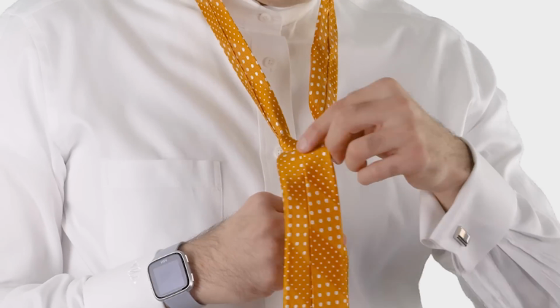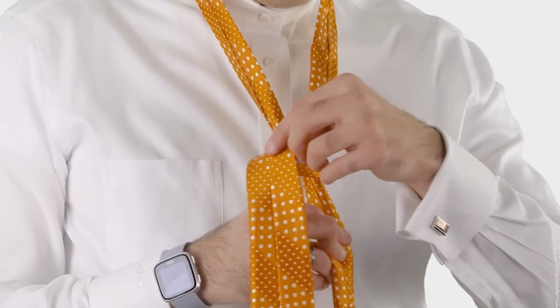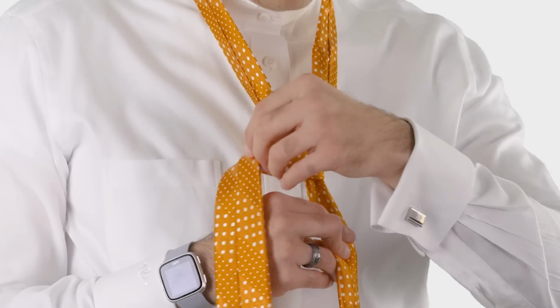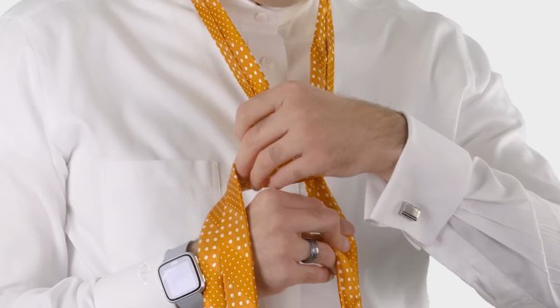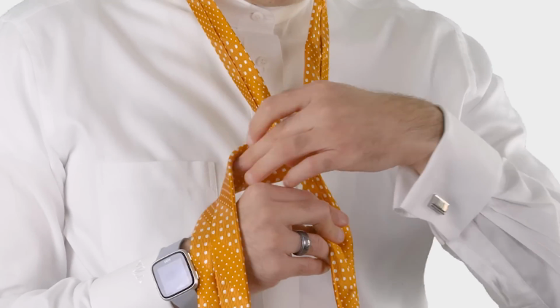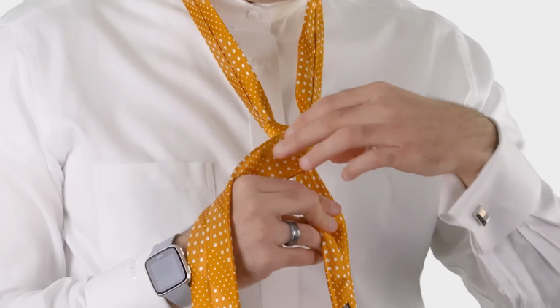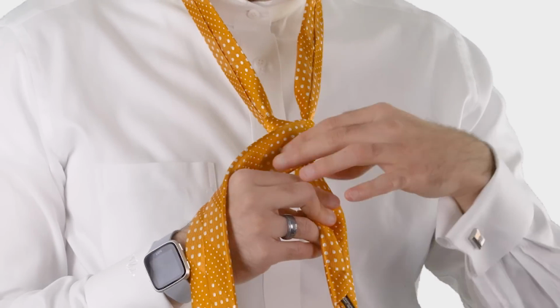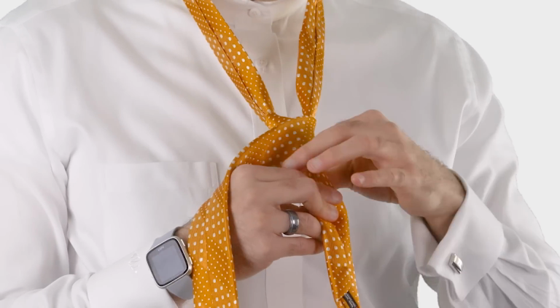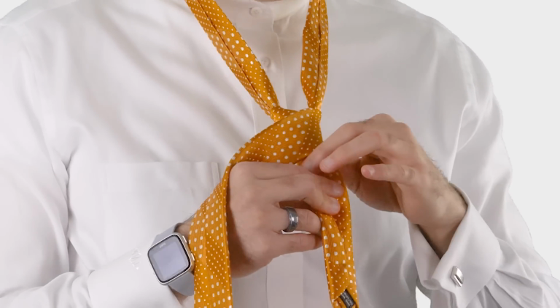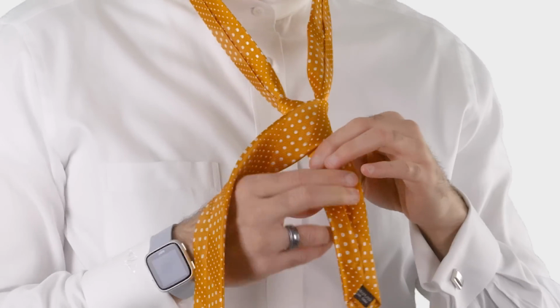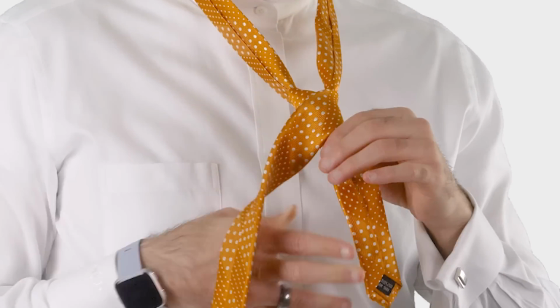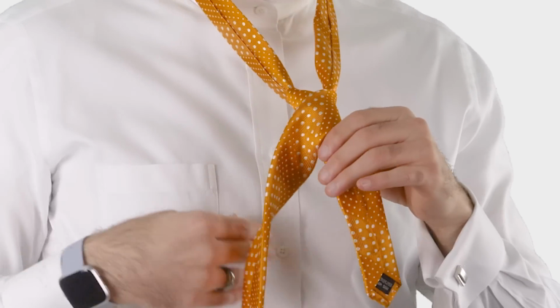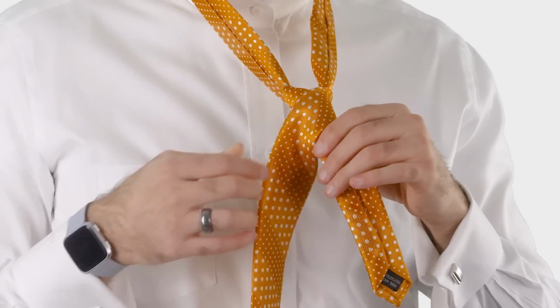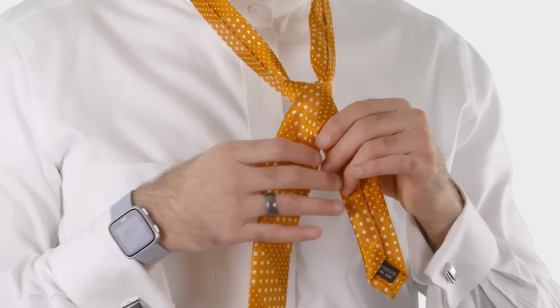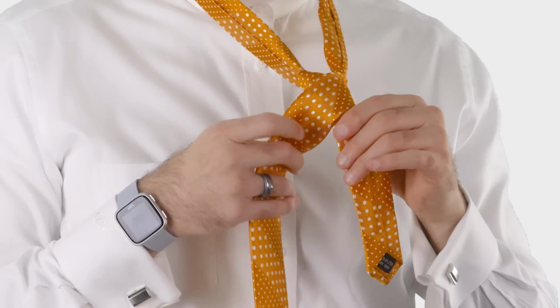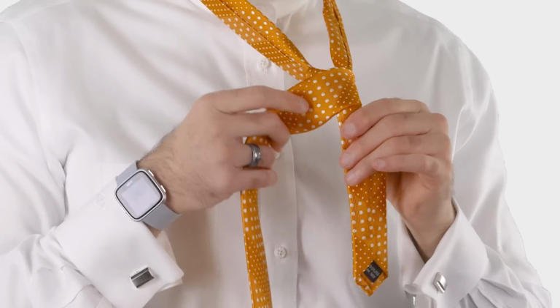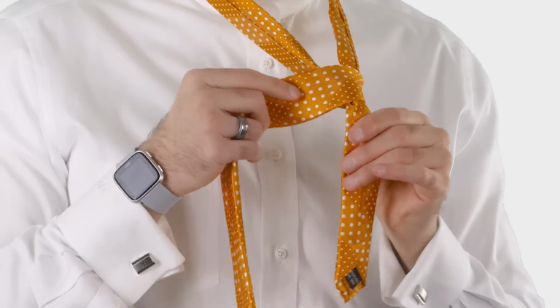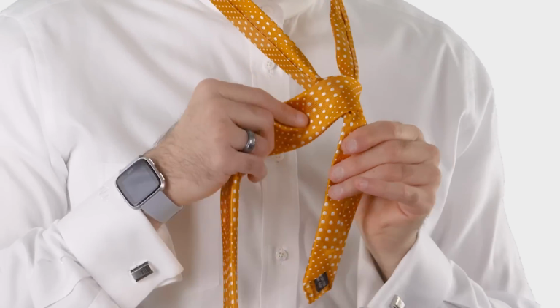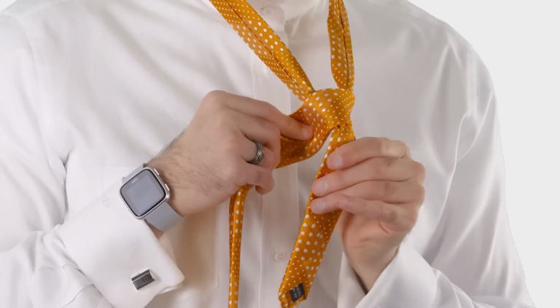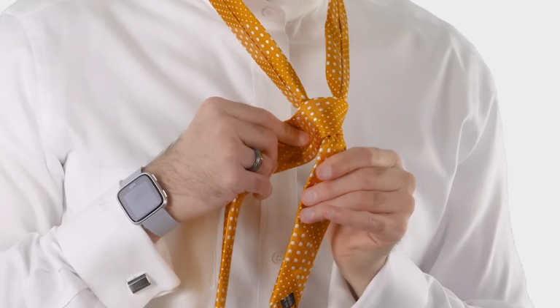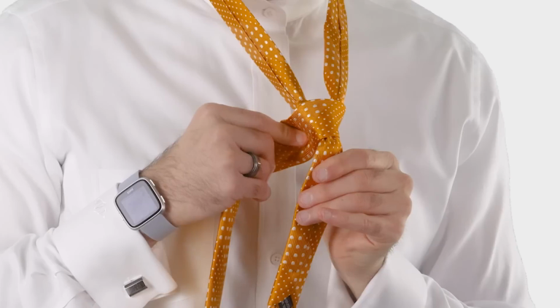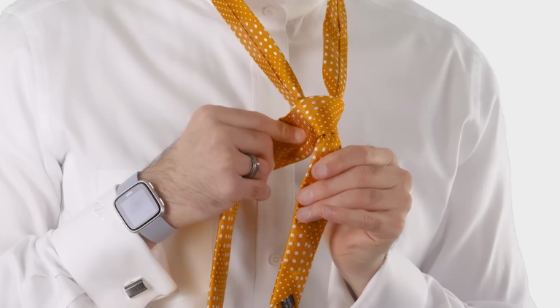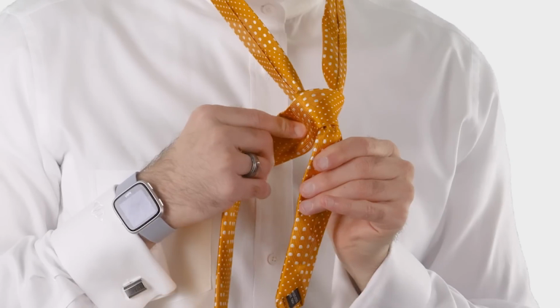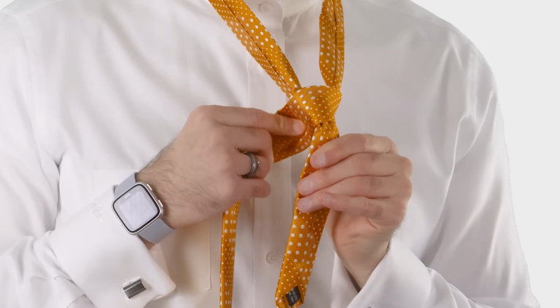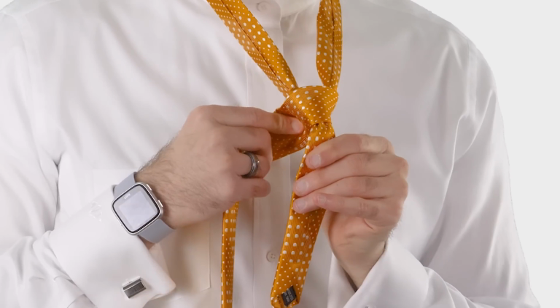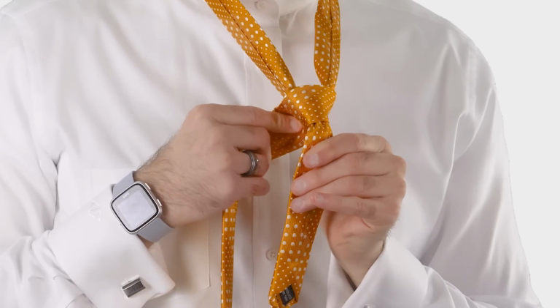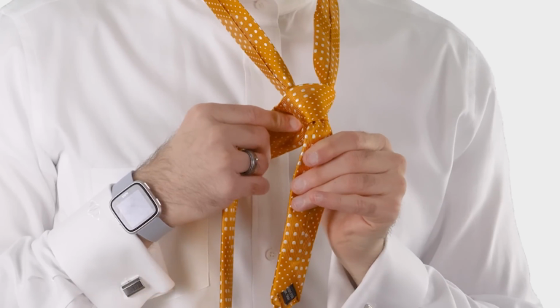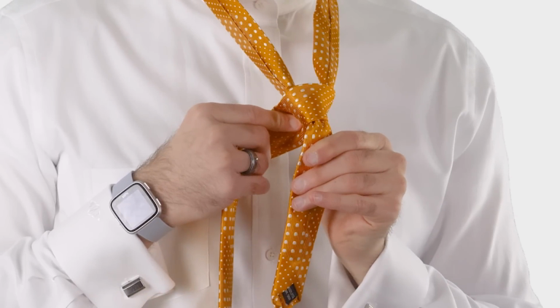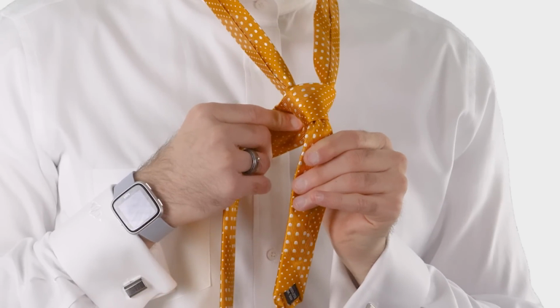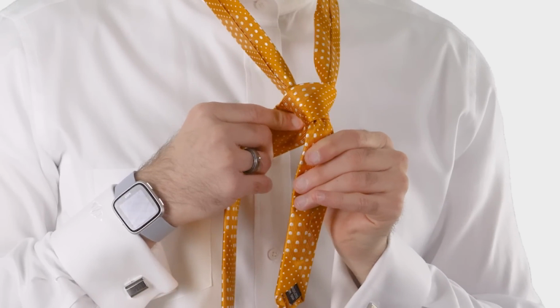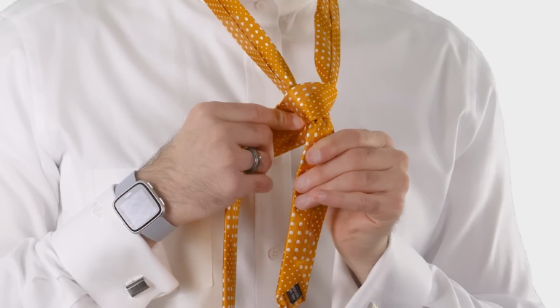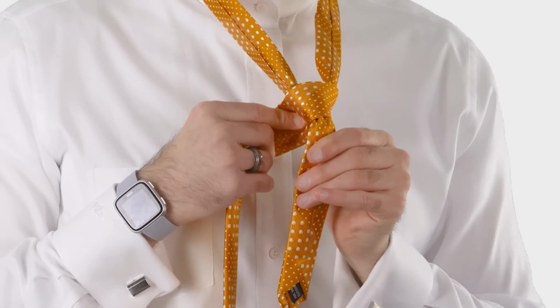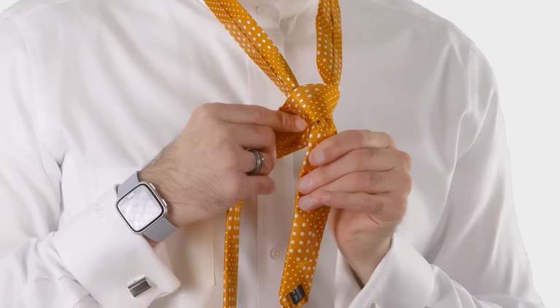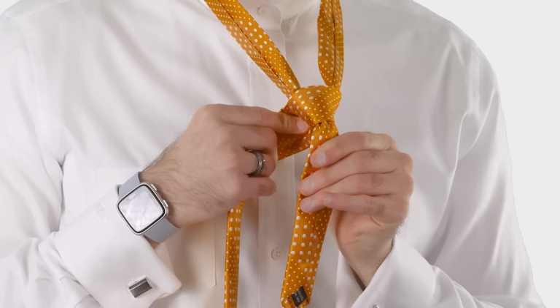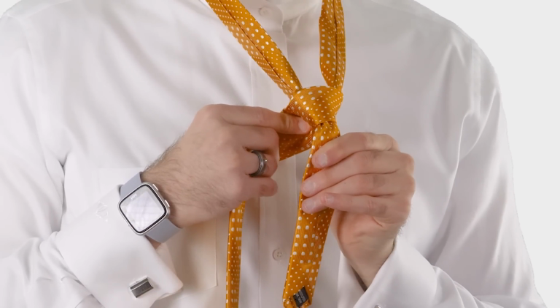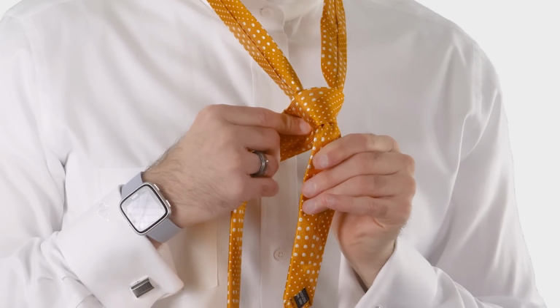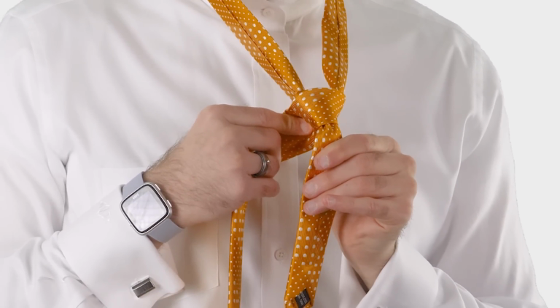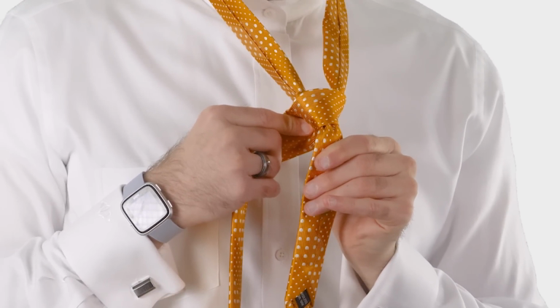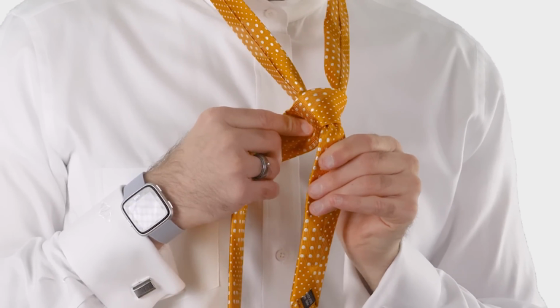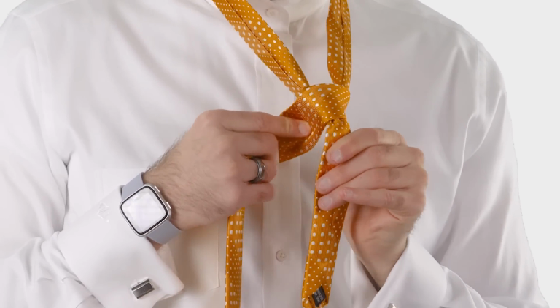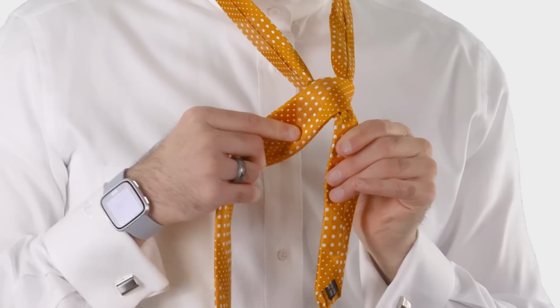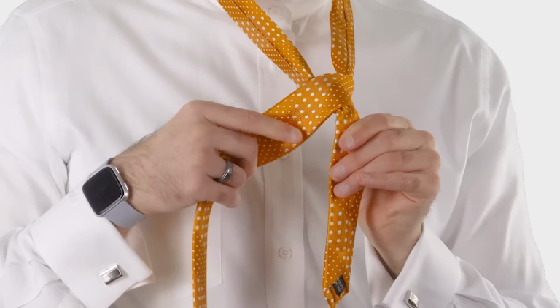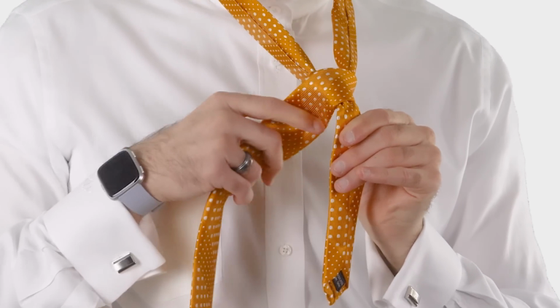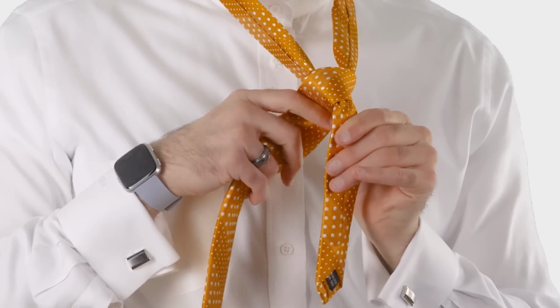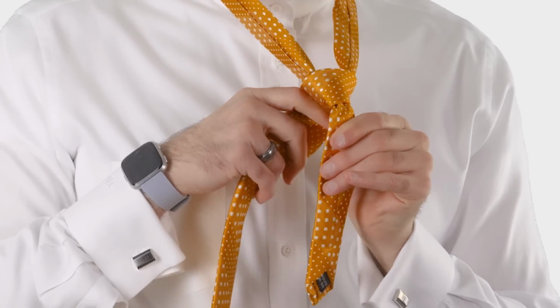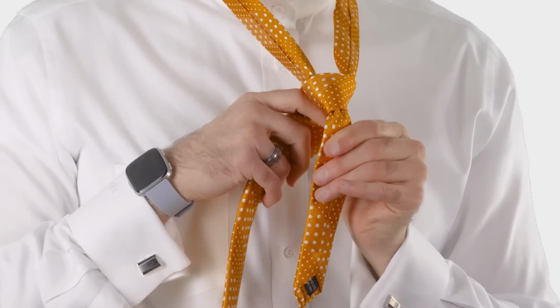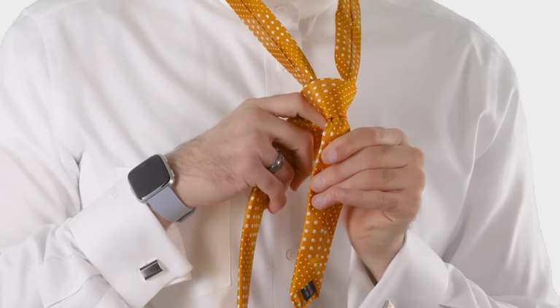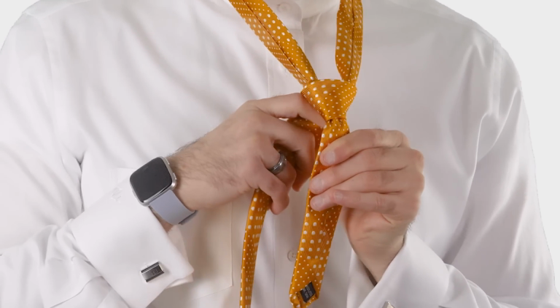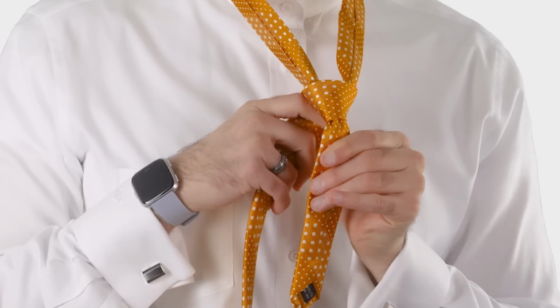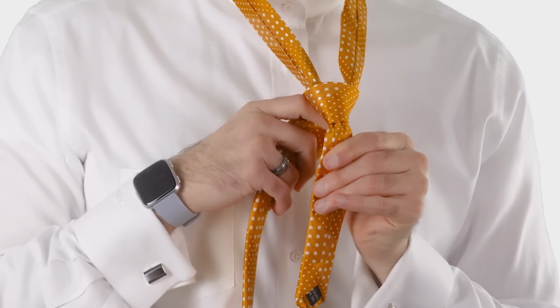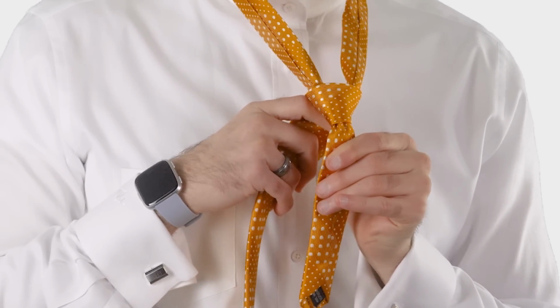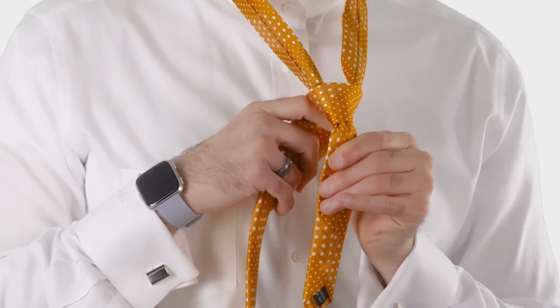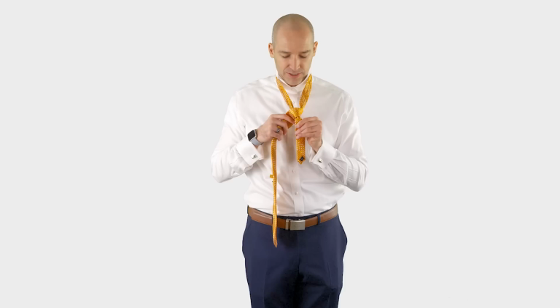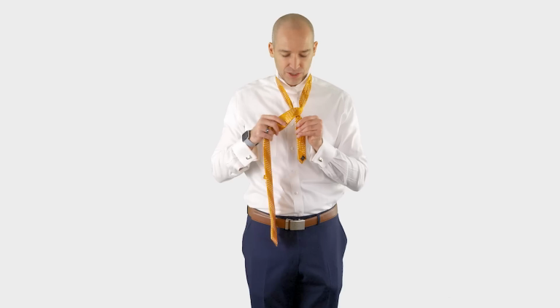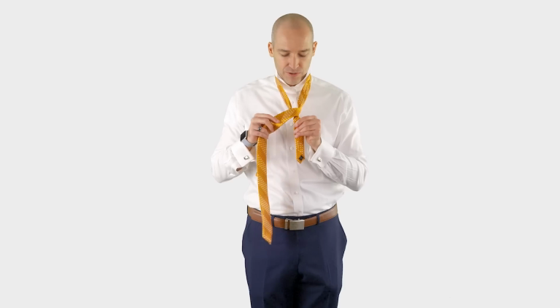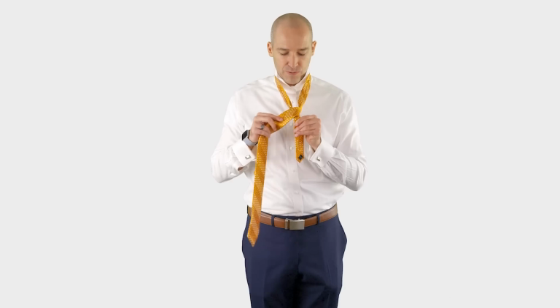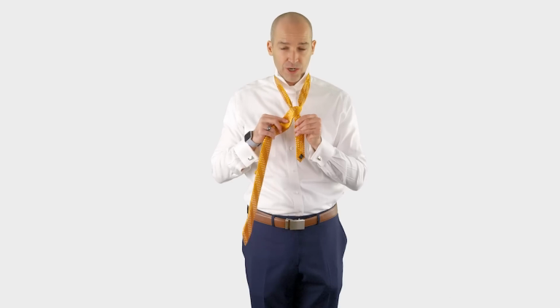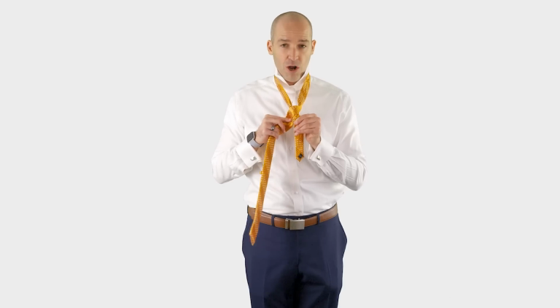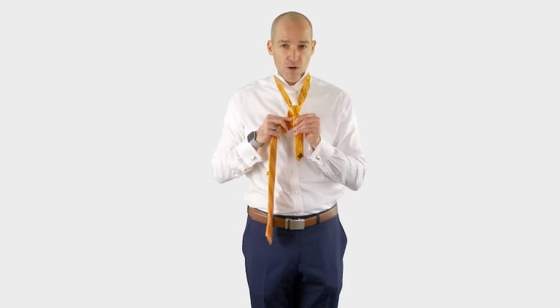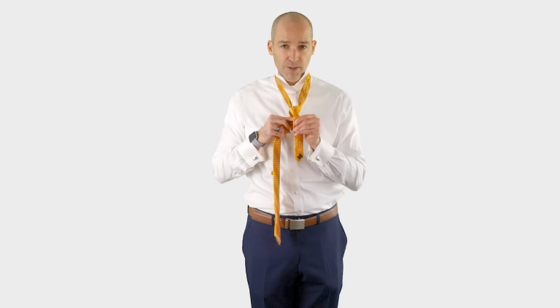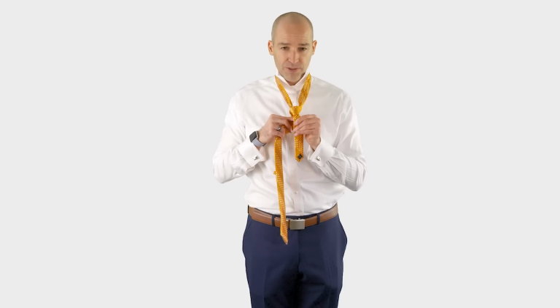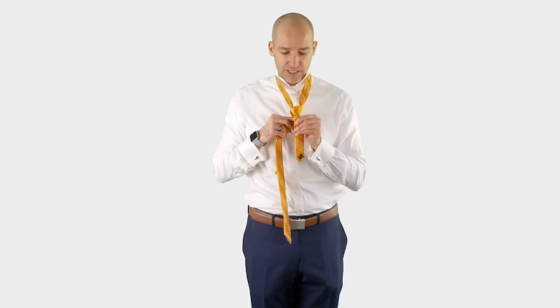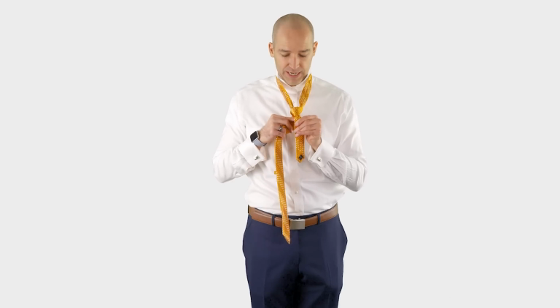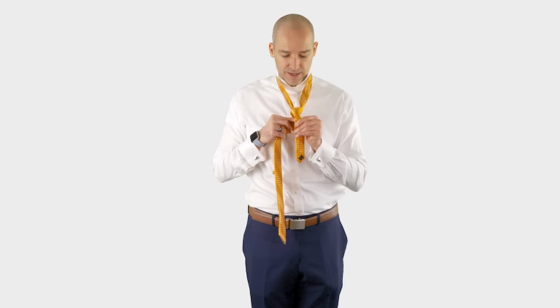You do that by just passing the wide end in front of the knot so far. There's not many steps, so we're almost there.